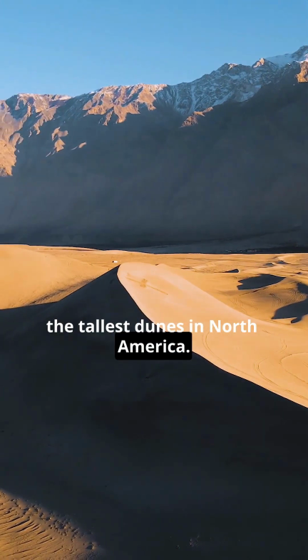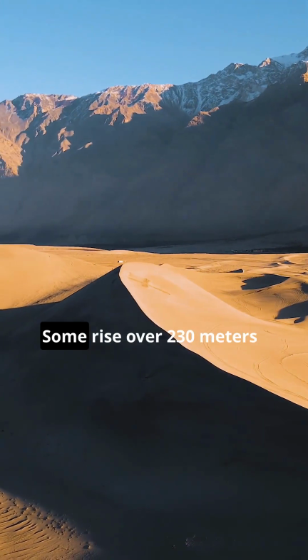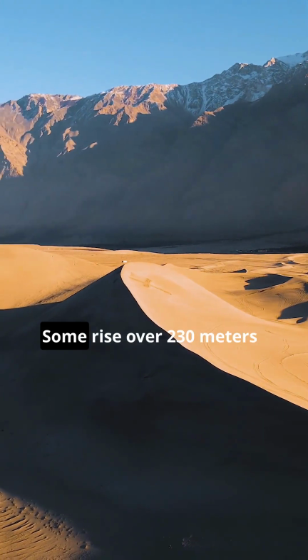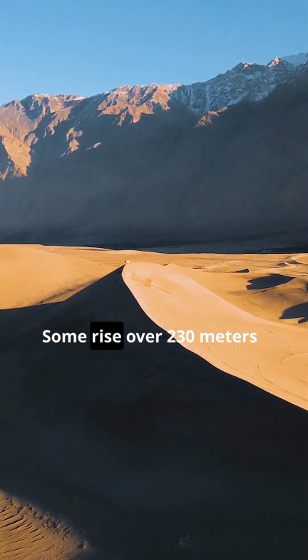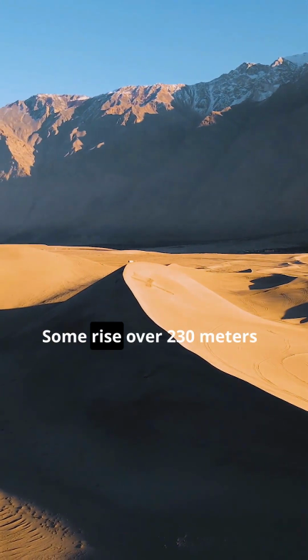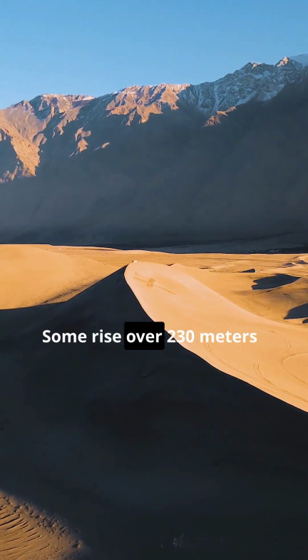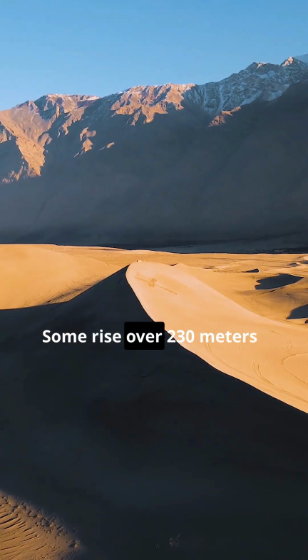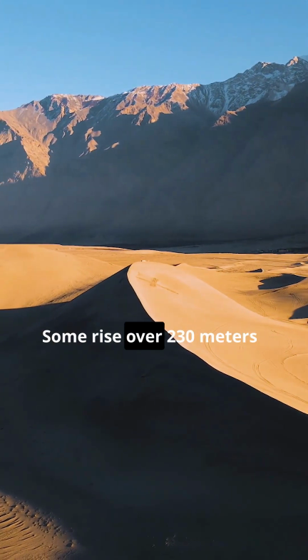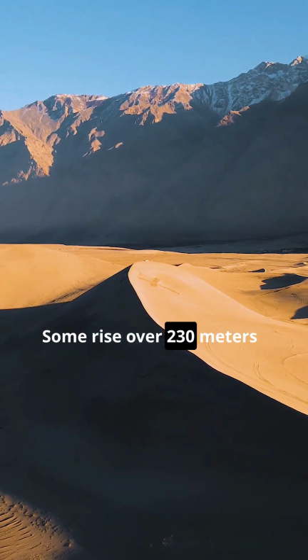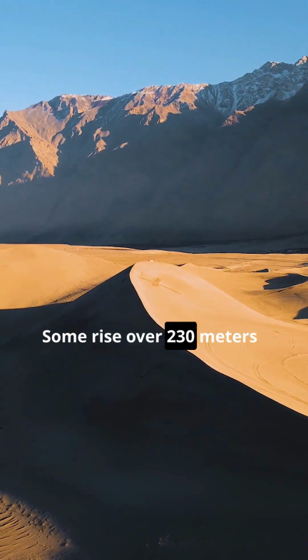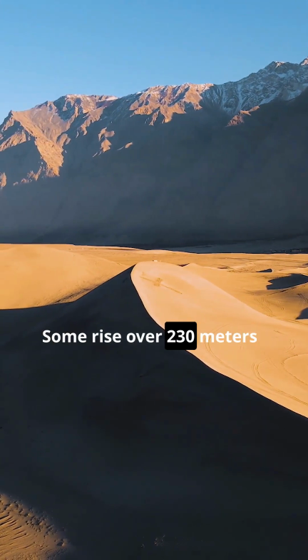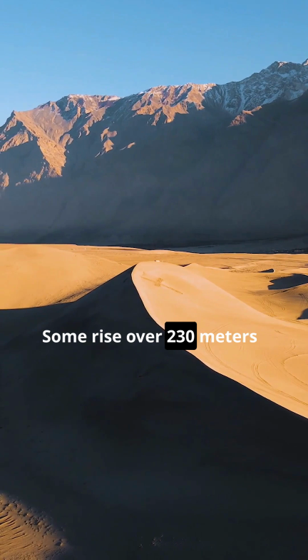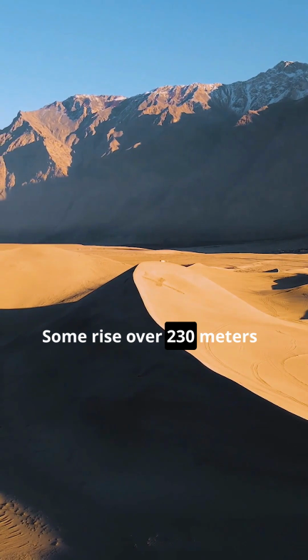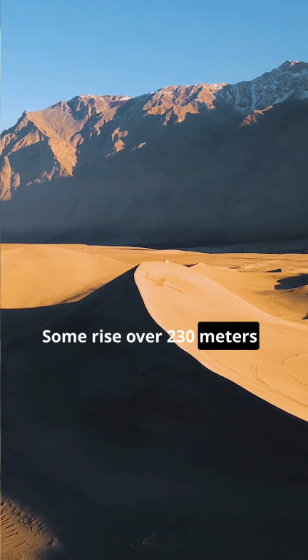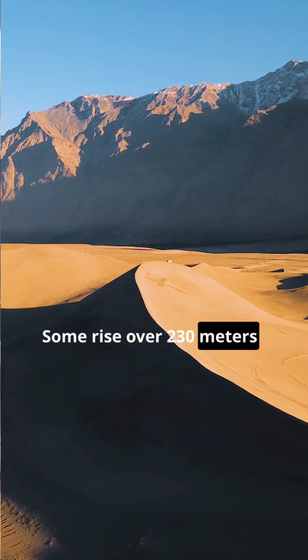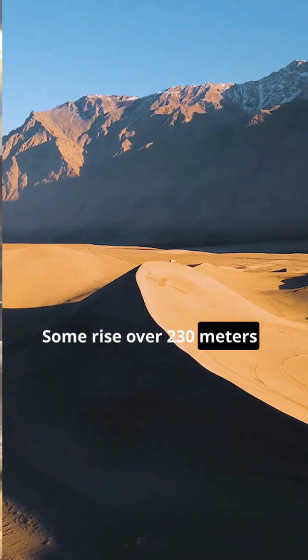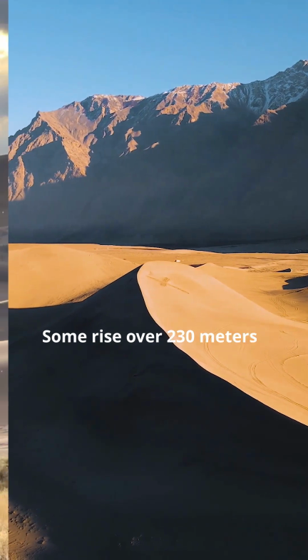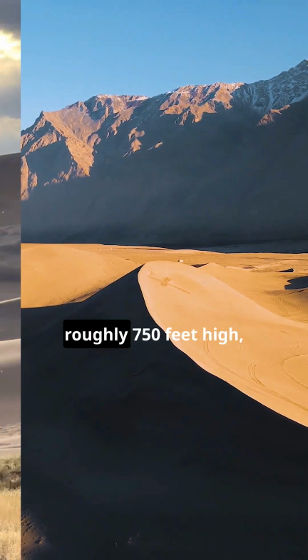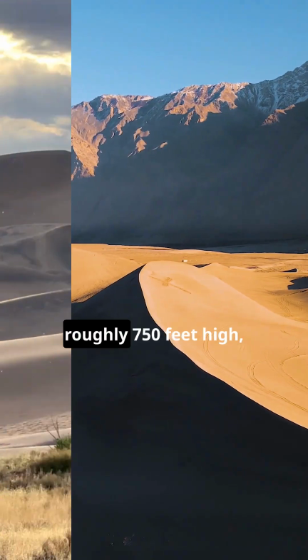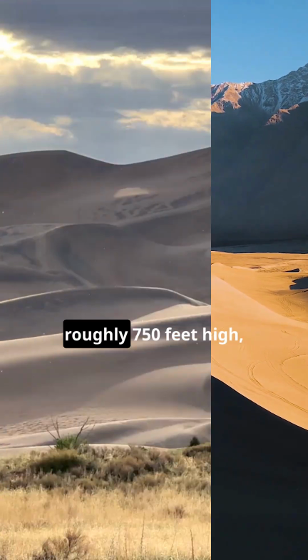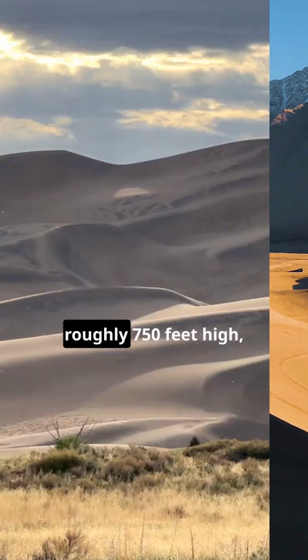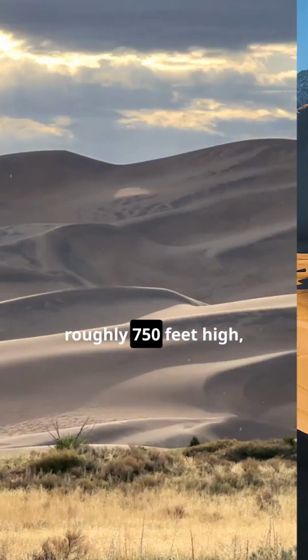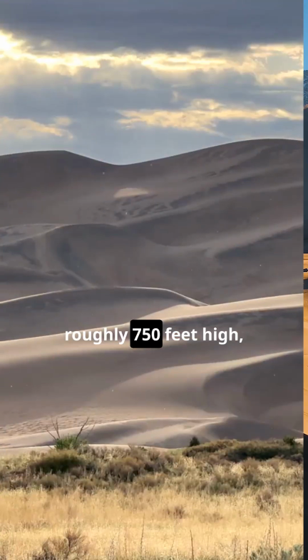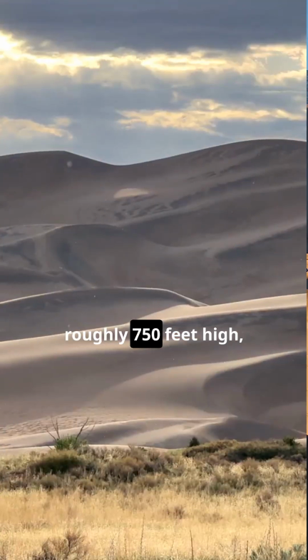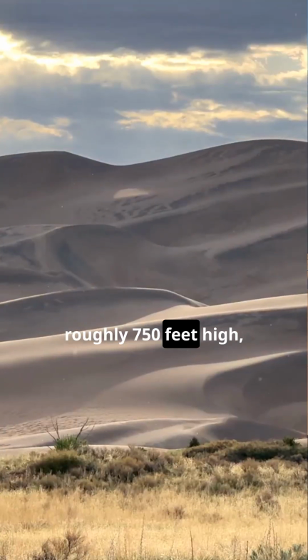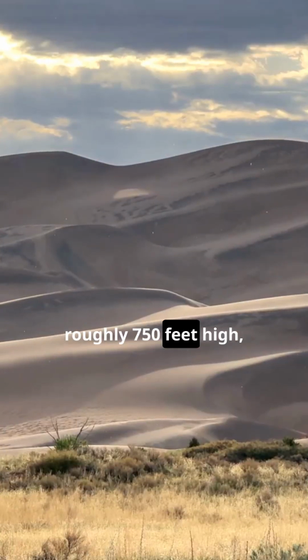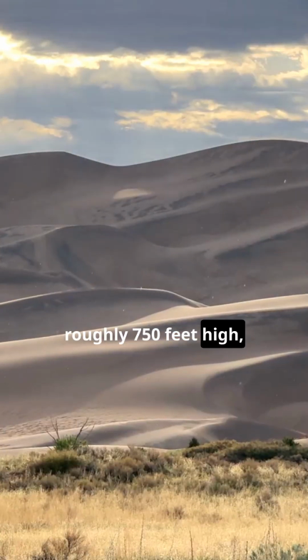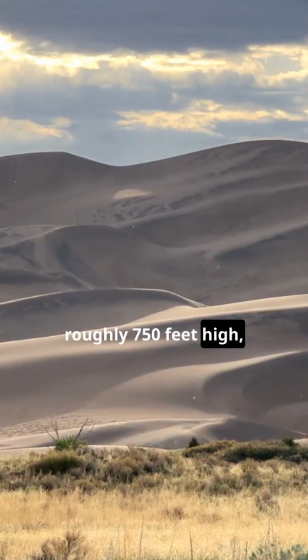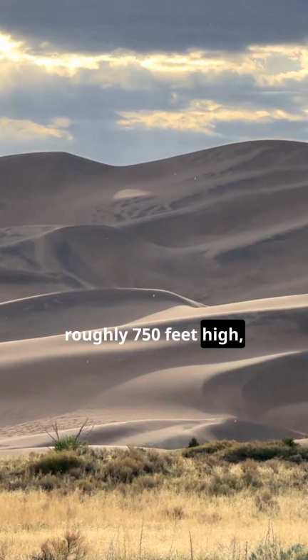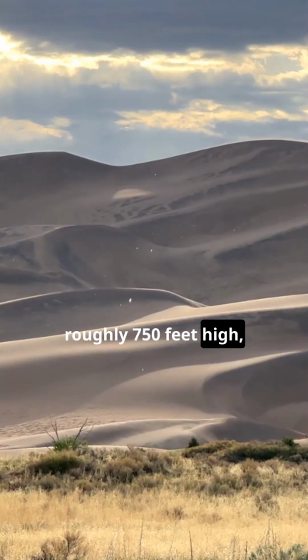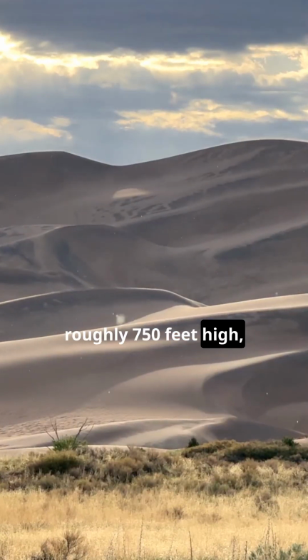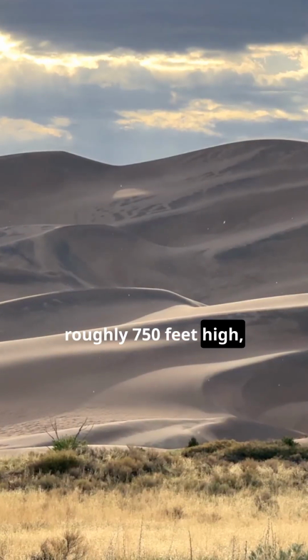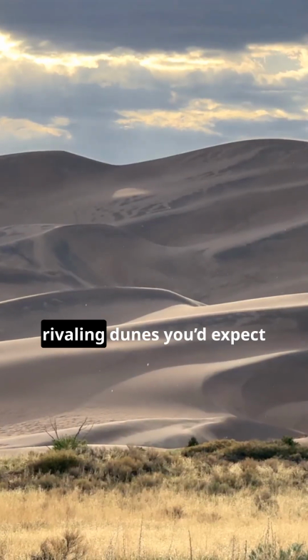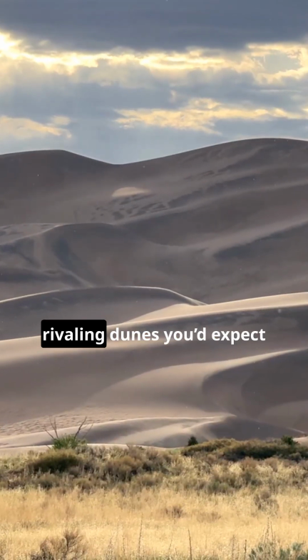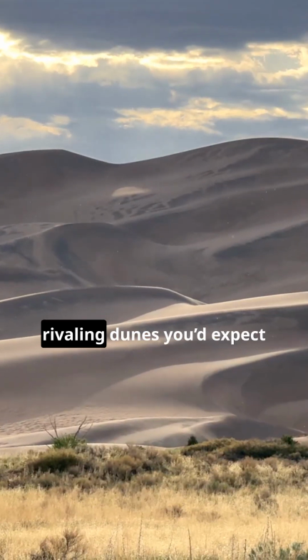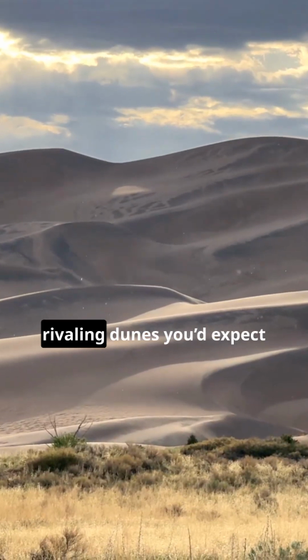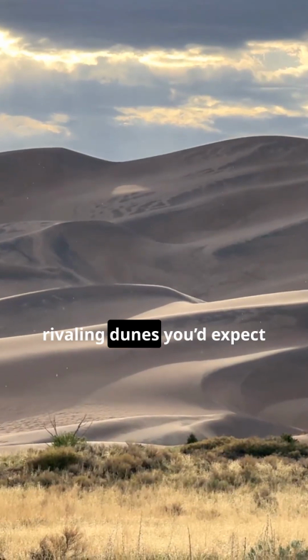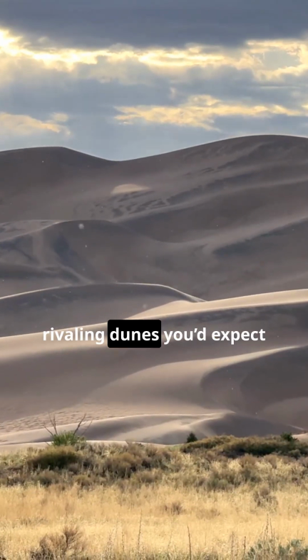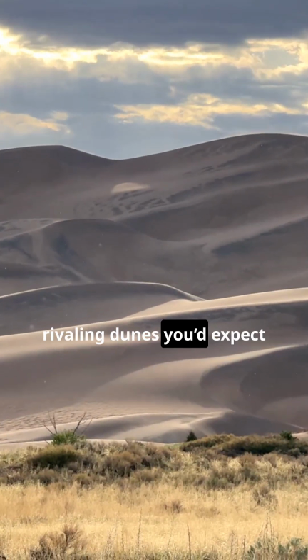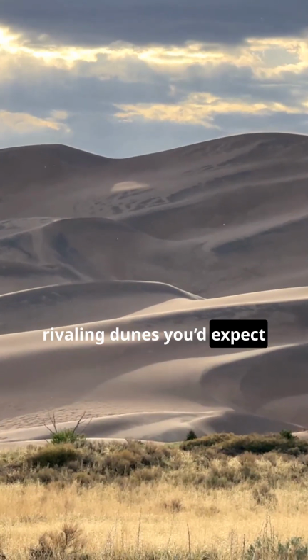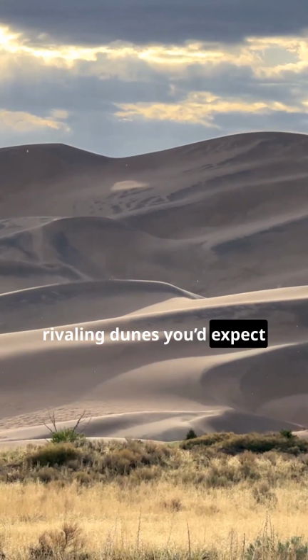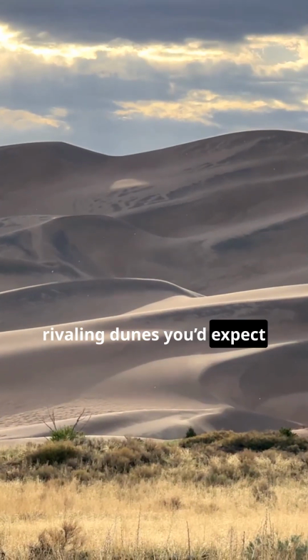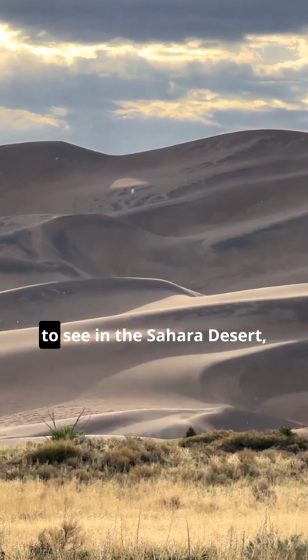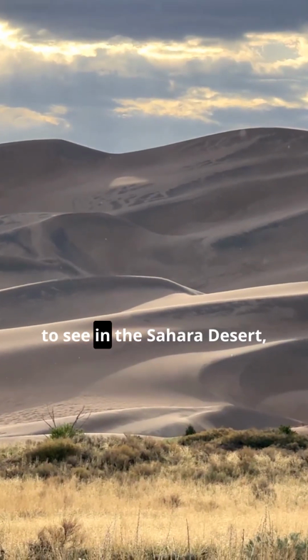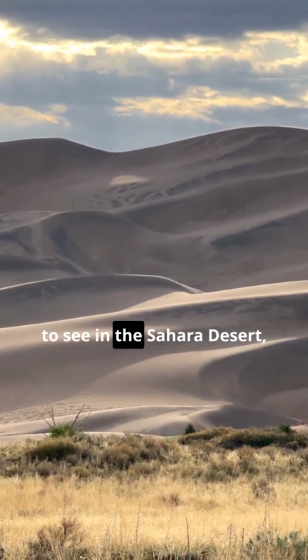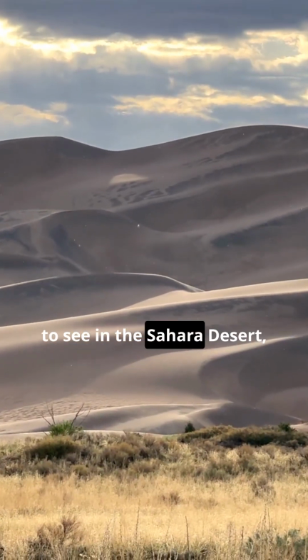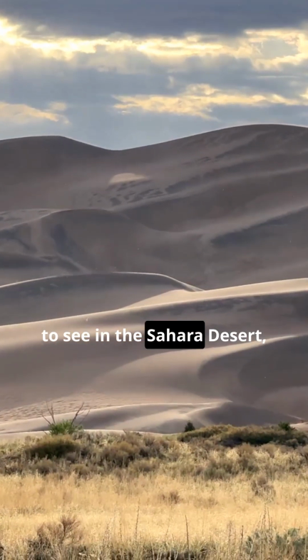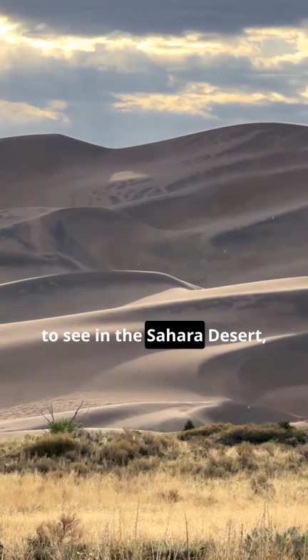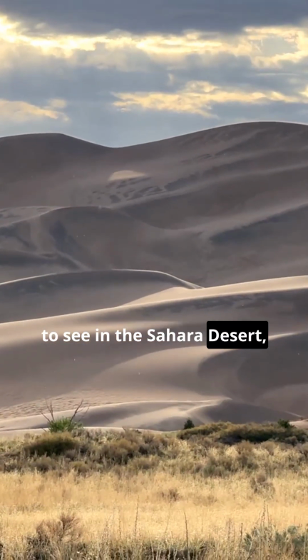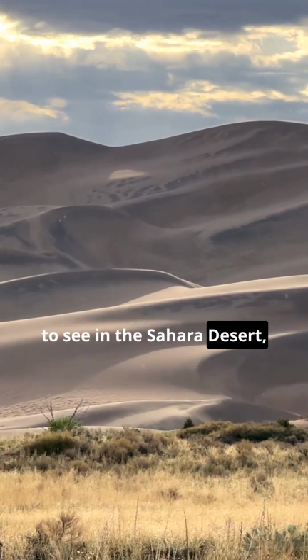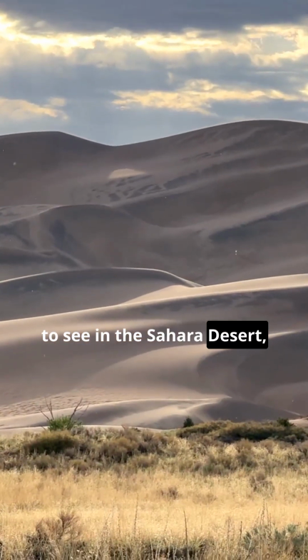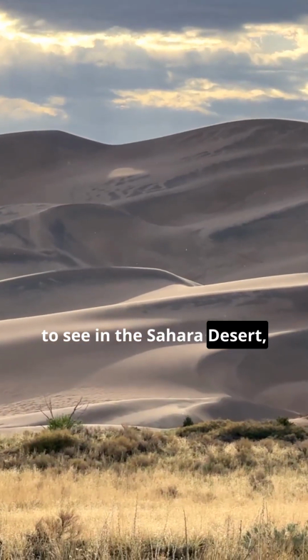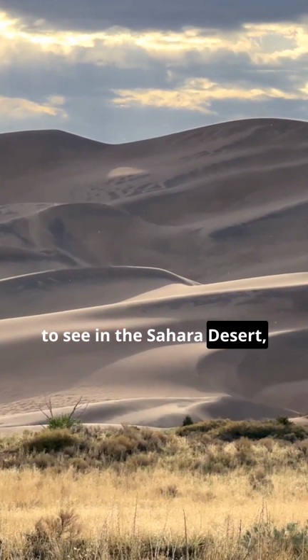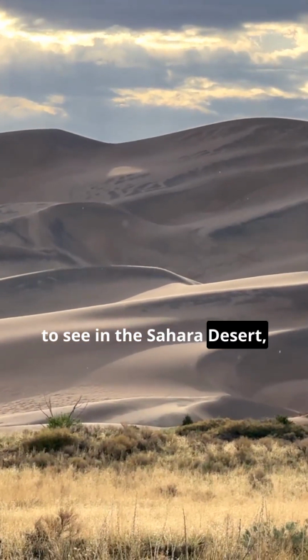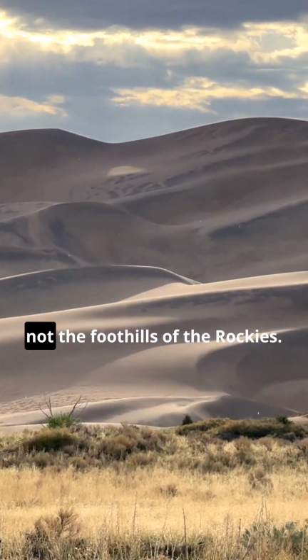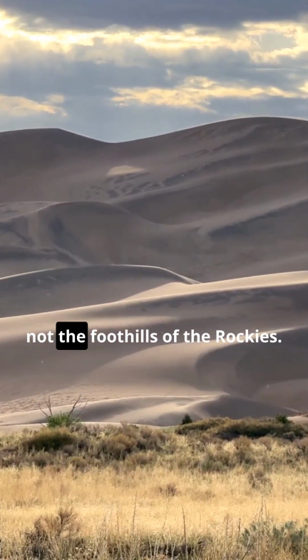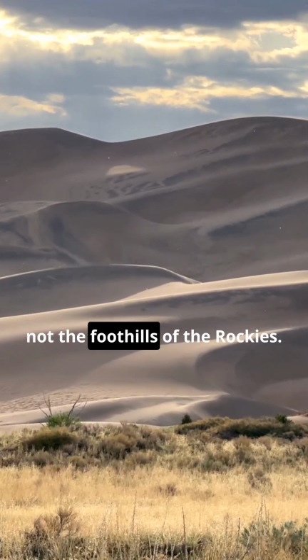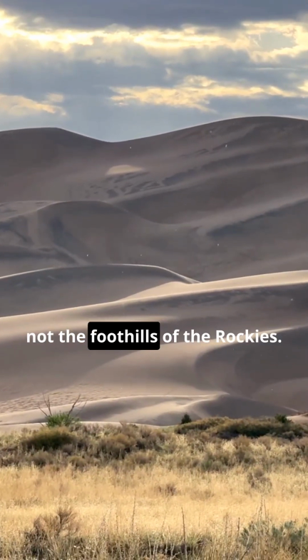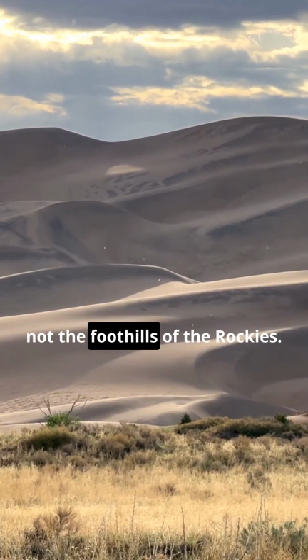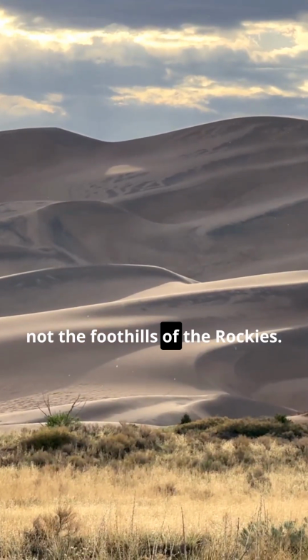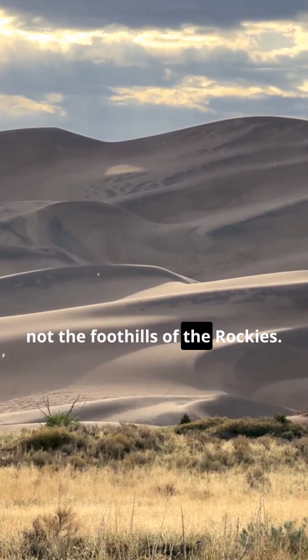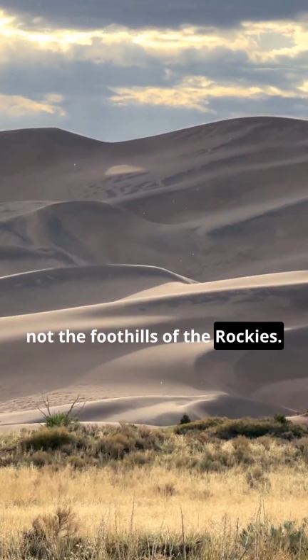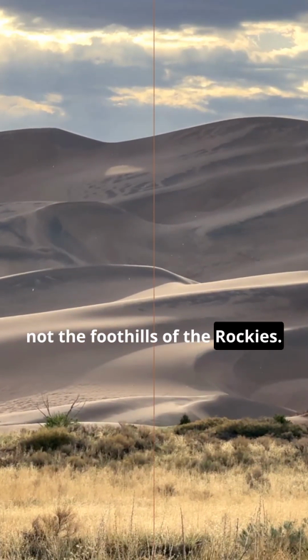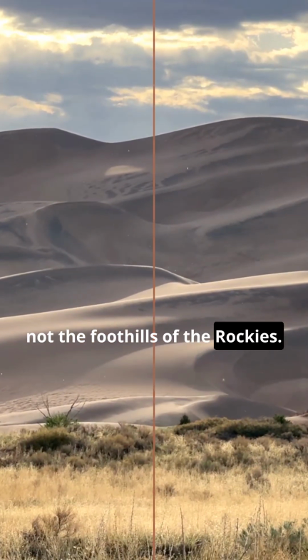Some rise over 230 meters, roughly 750 feet high, rivaling dunes you'd expect to see in the Sahara Desert, not the foothills of the Rockies.